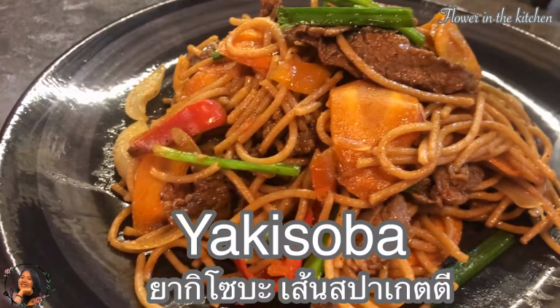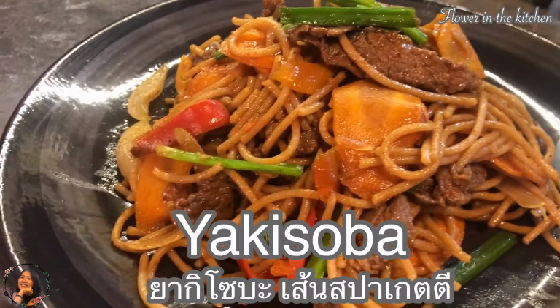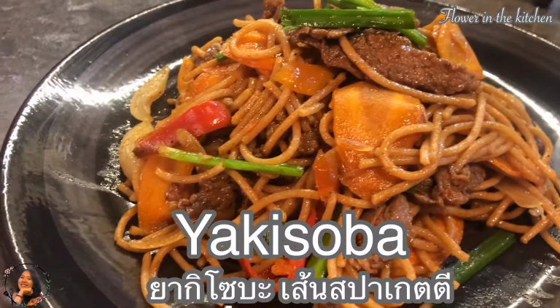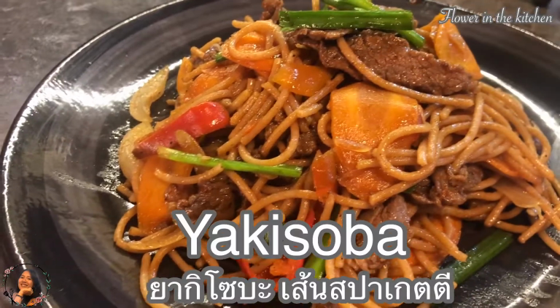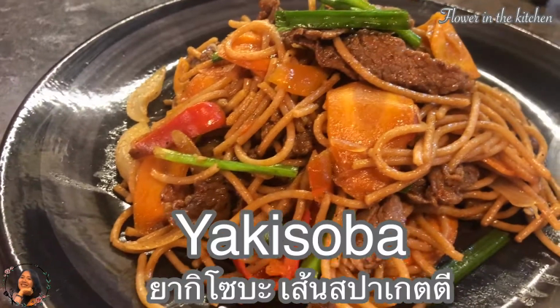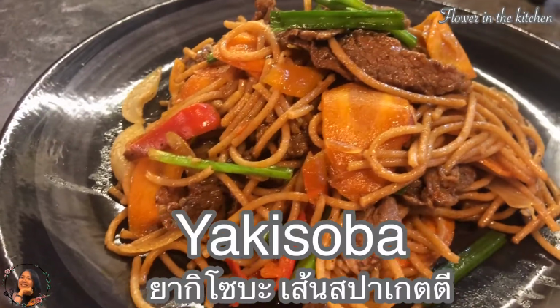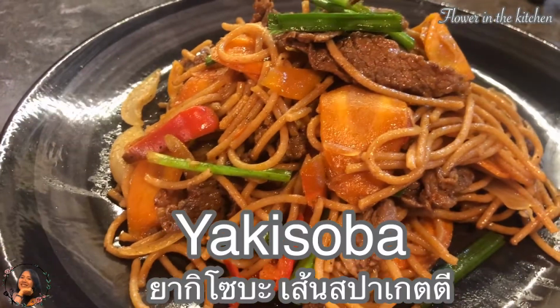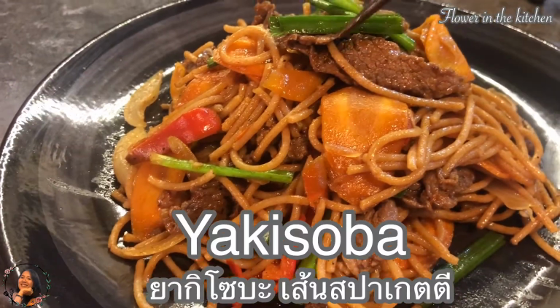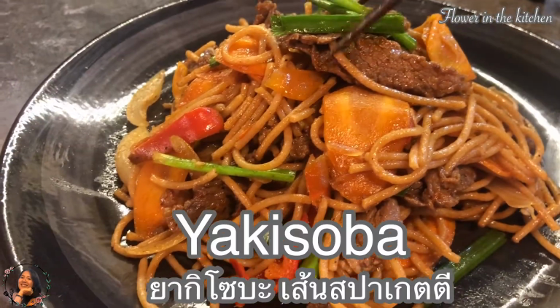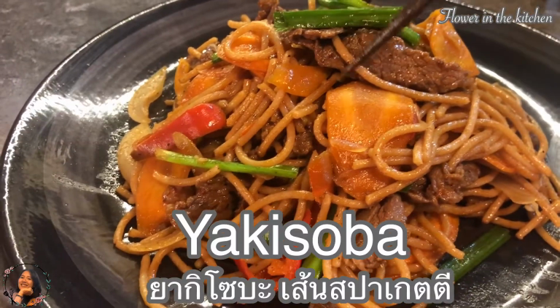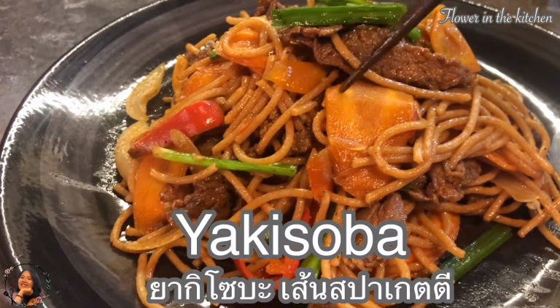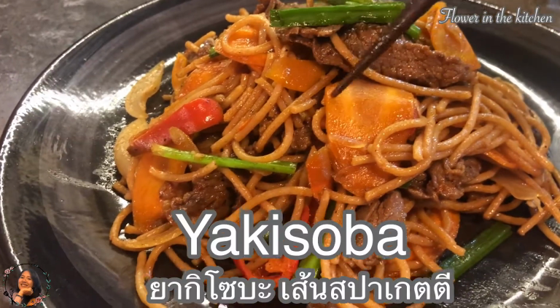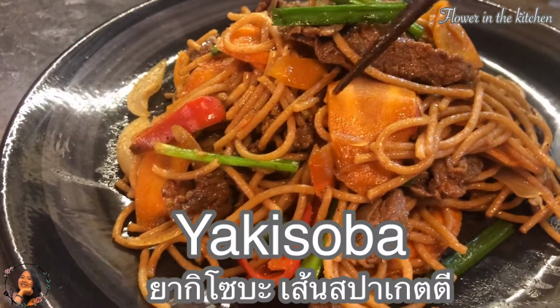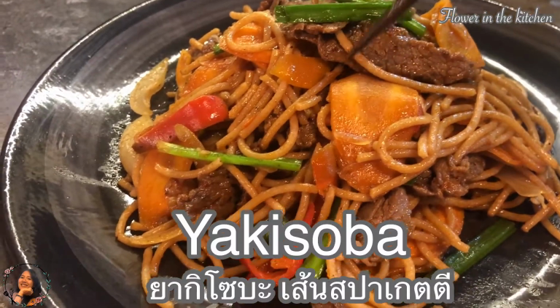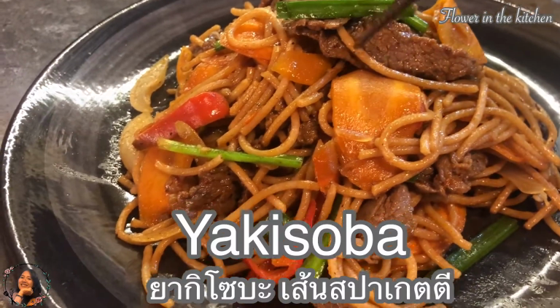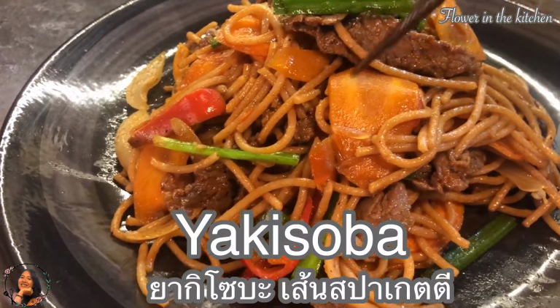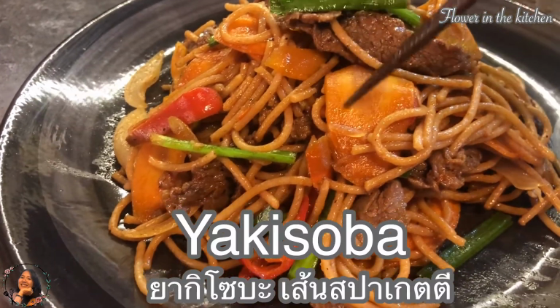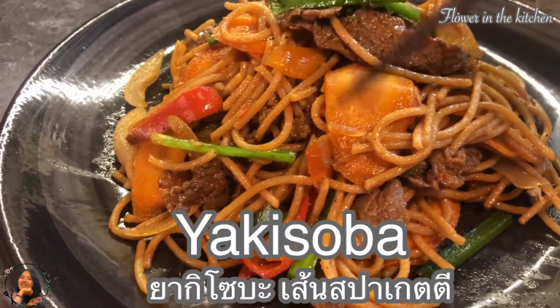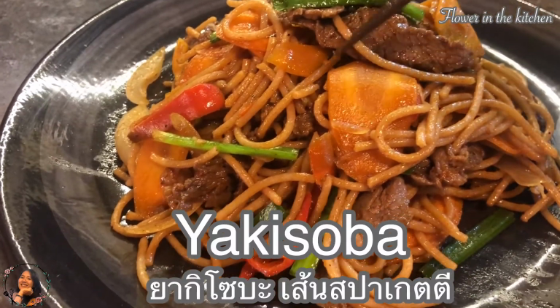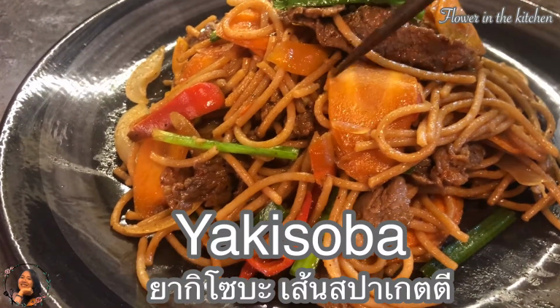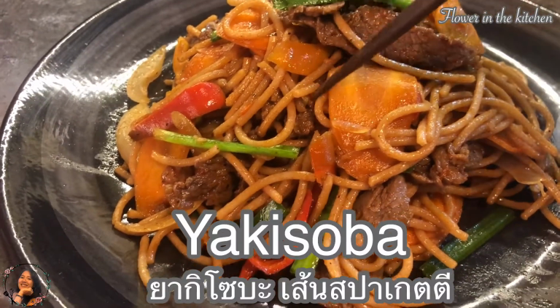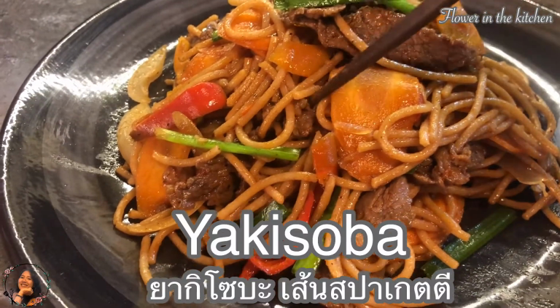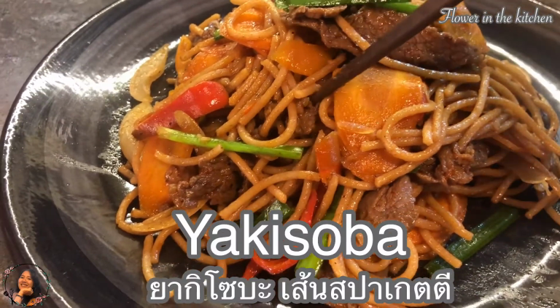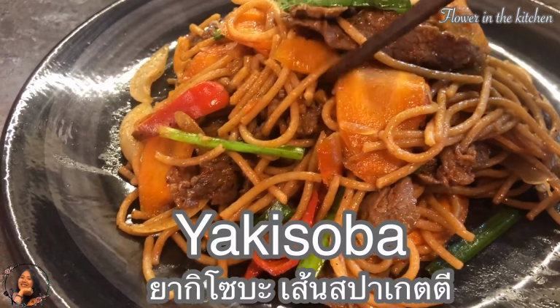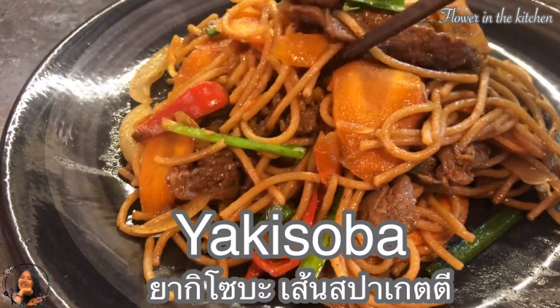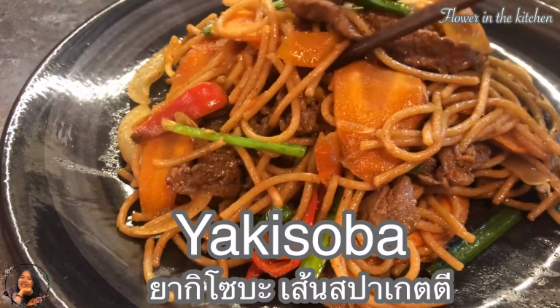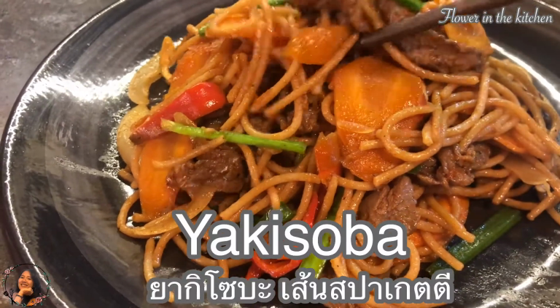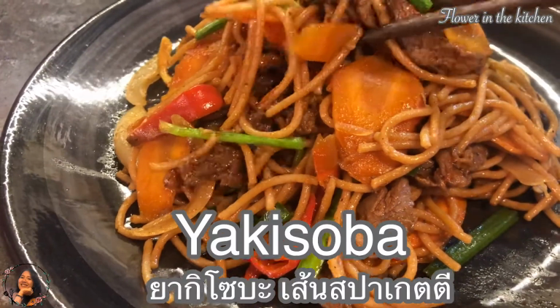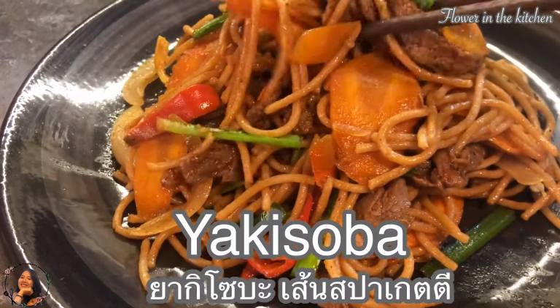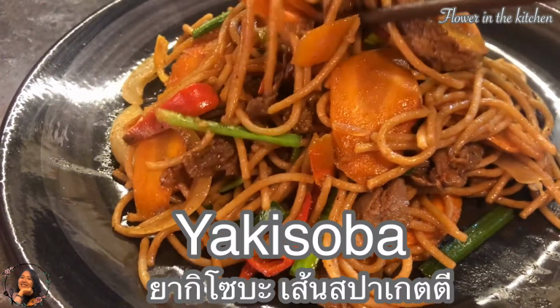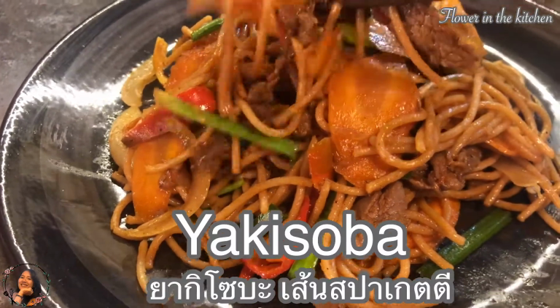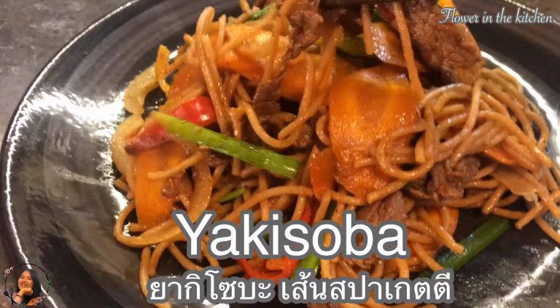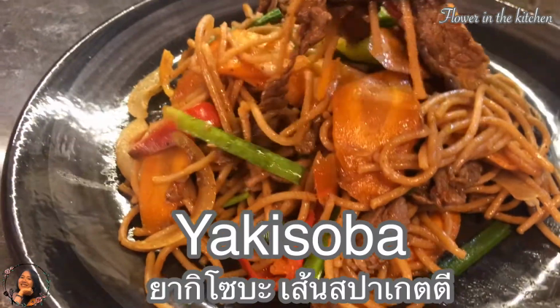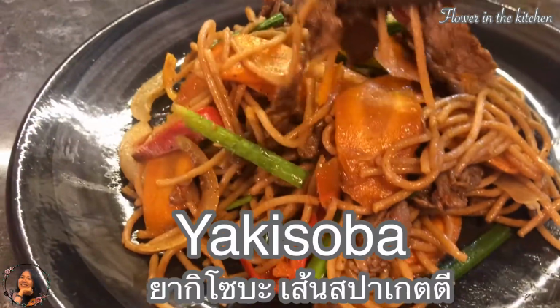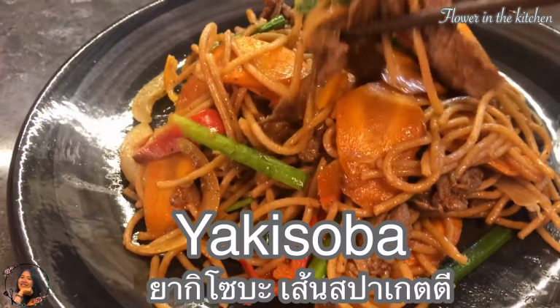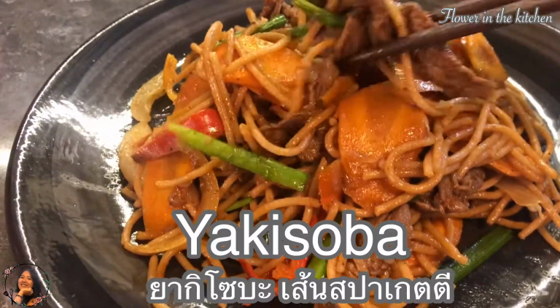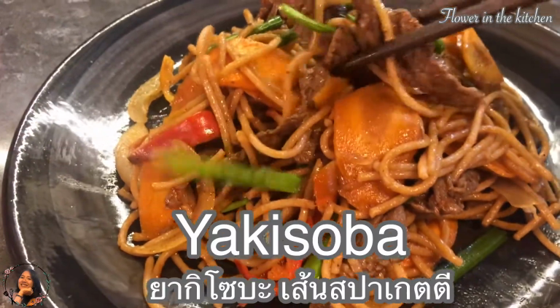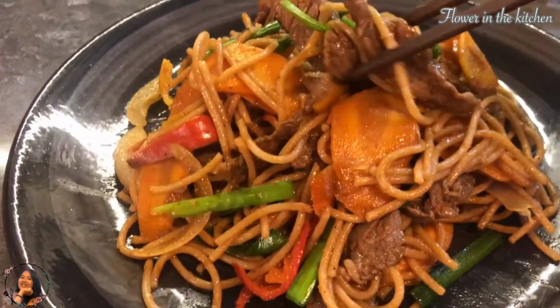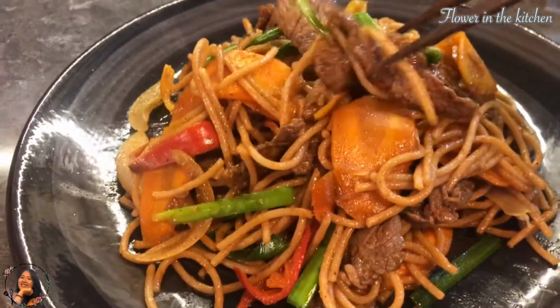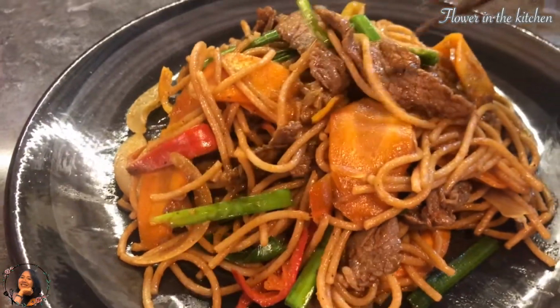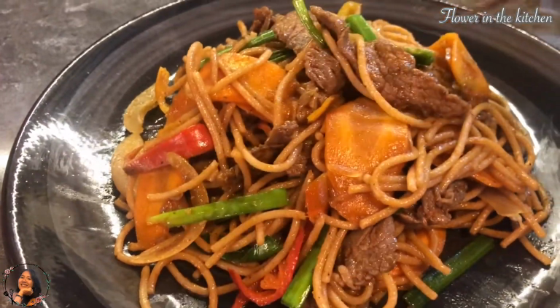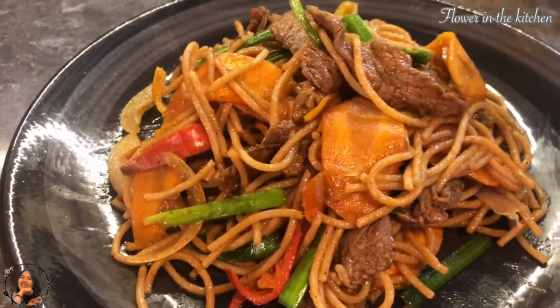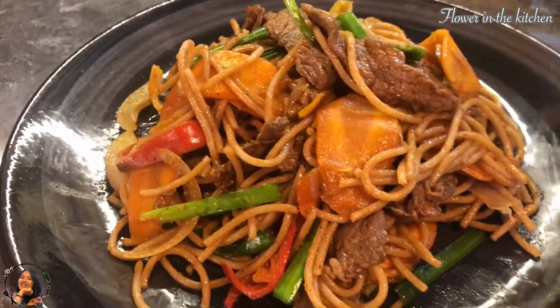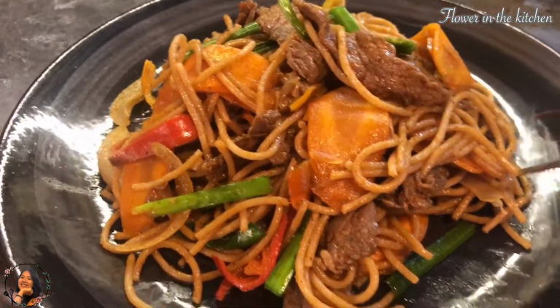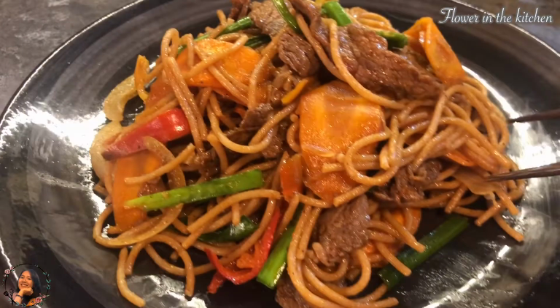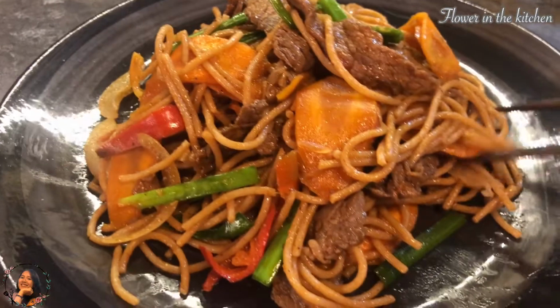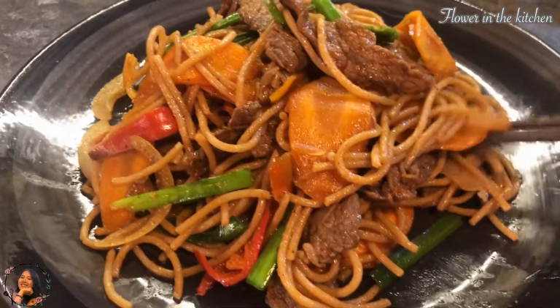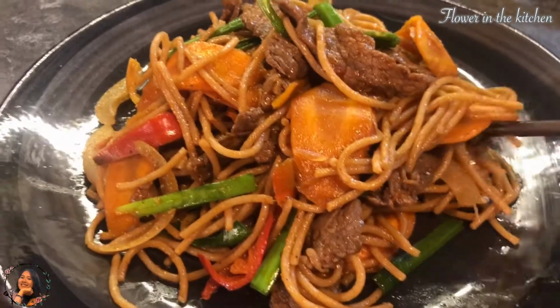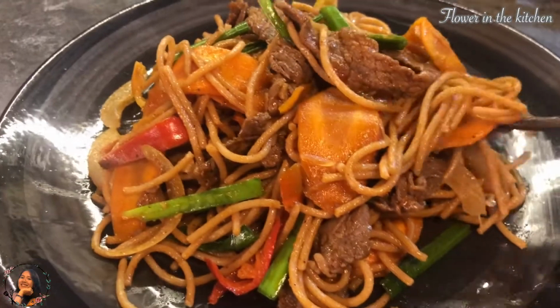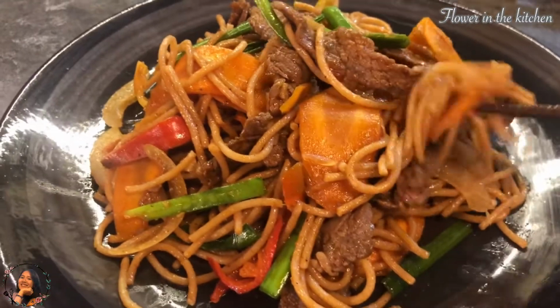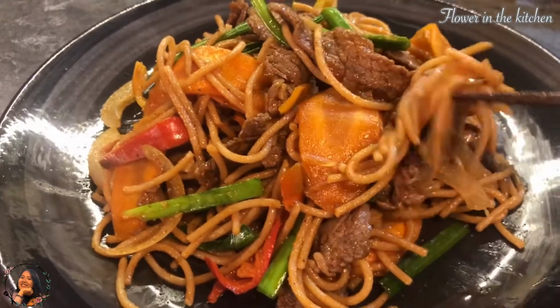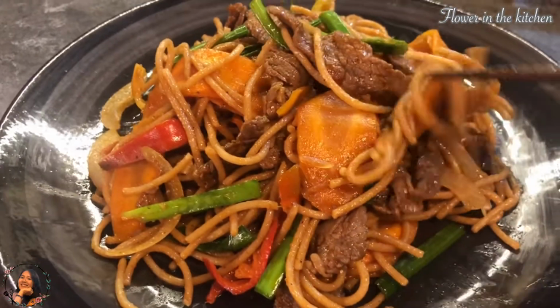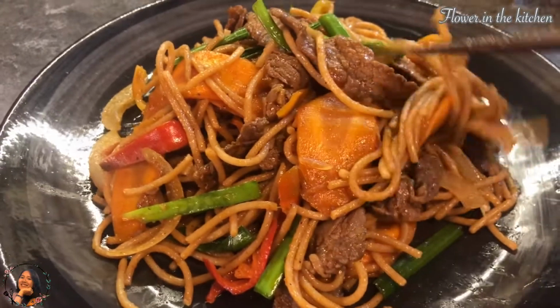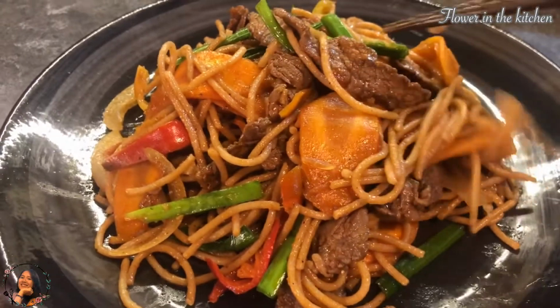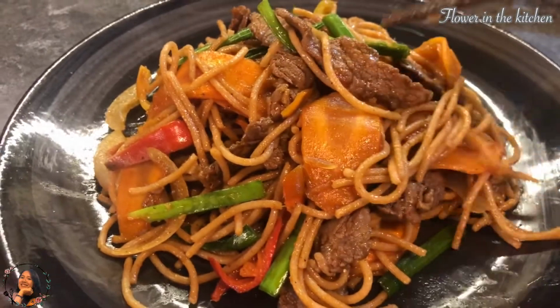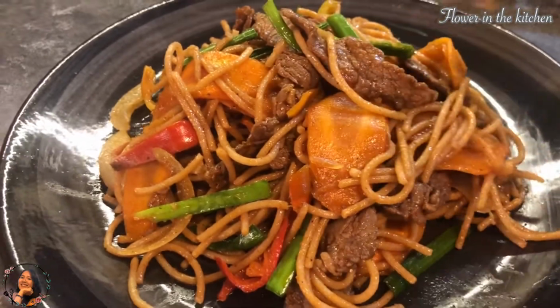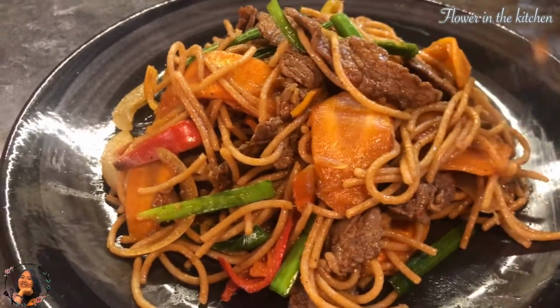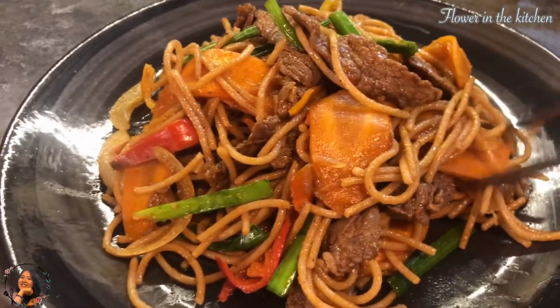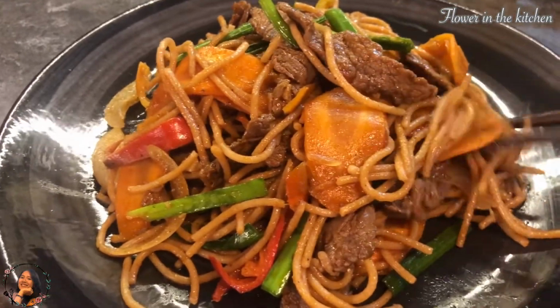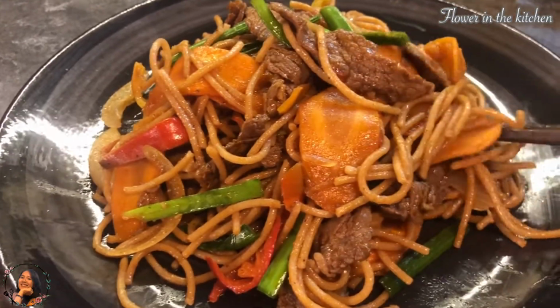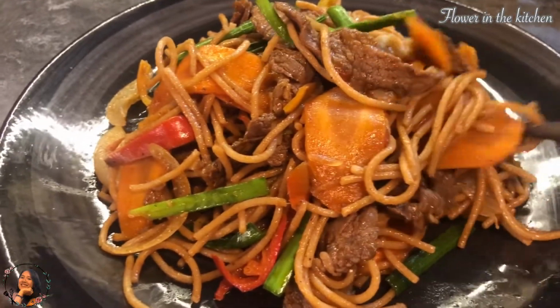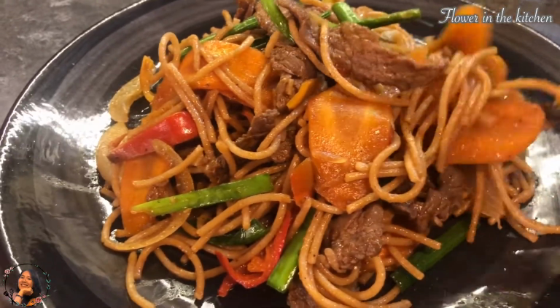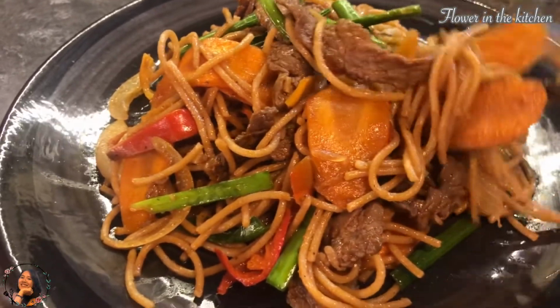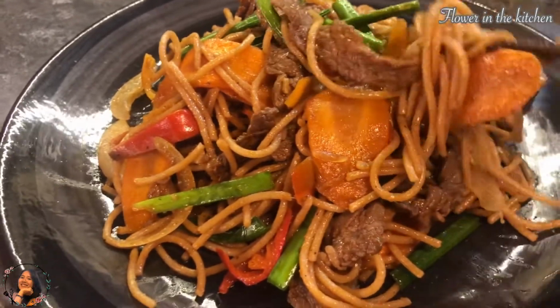Sawadee ka, welcome to Flower in the Kitchen channel. Today I am gonna be making Yaki Soba.